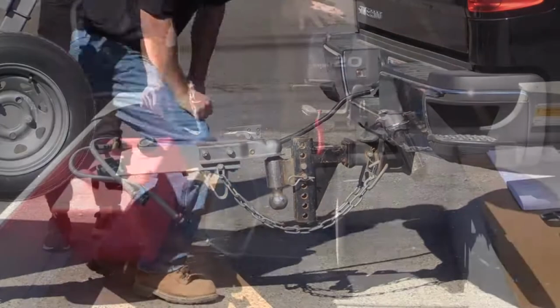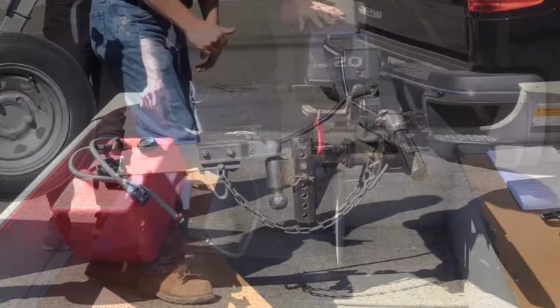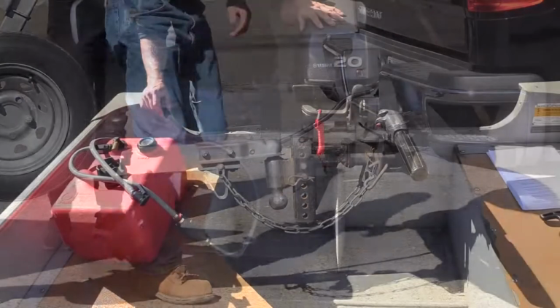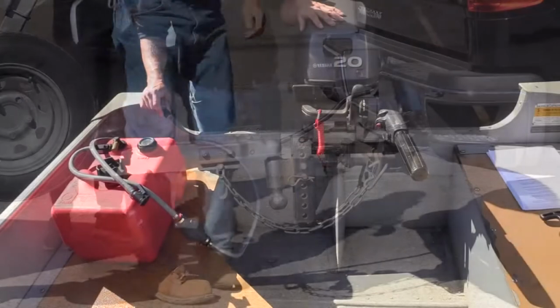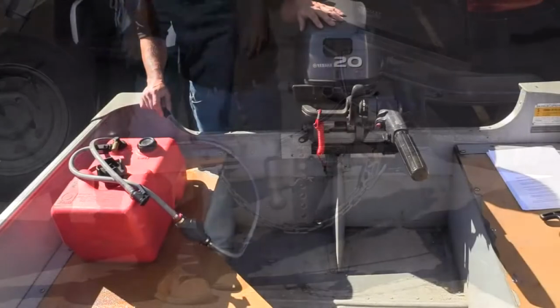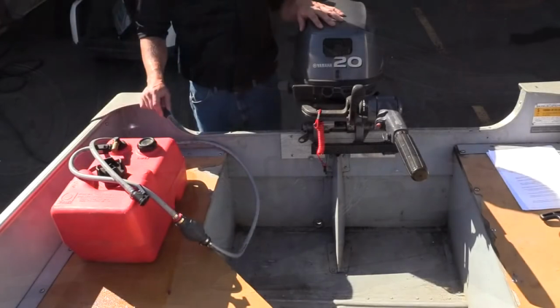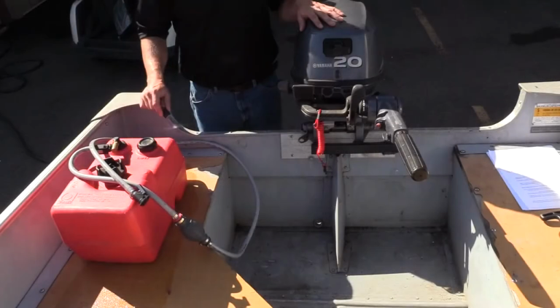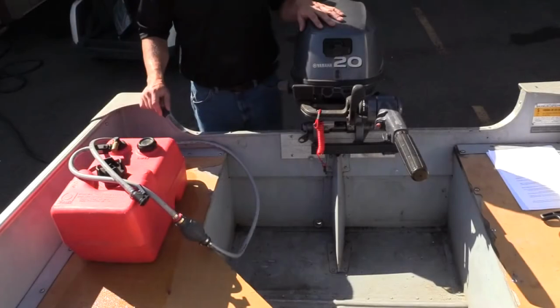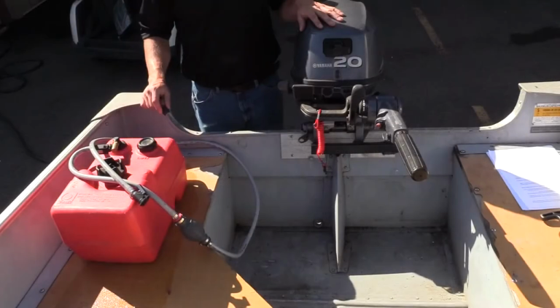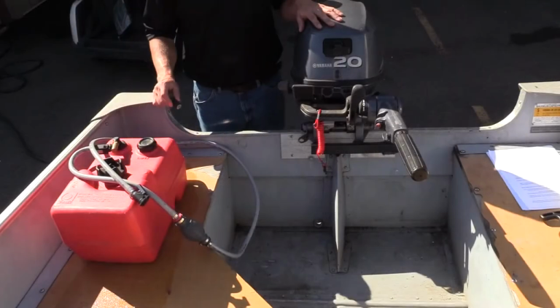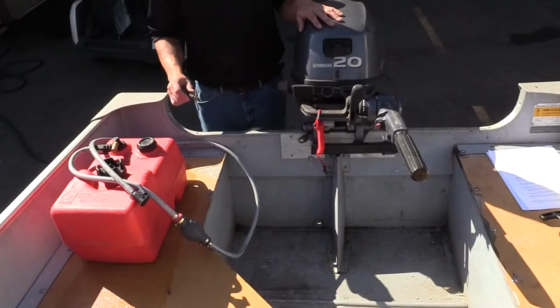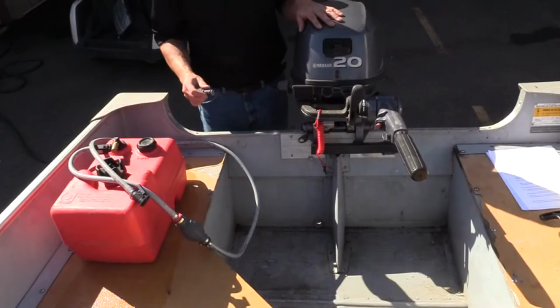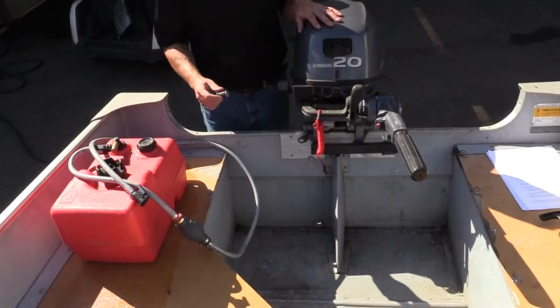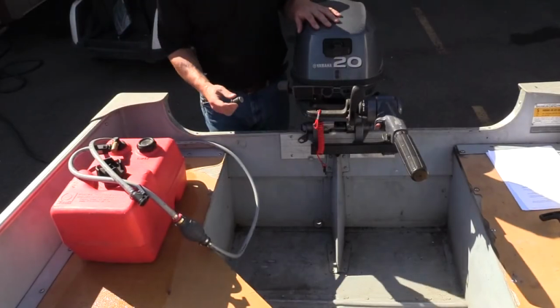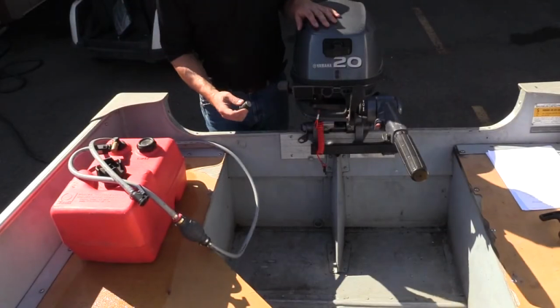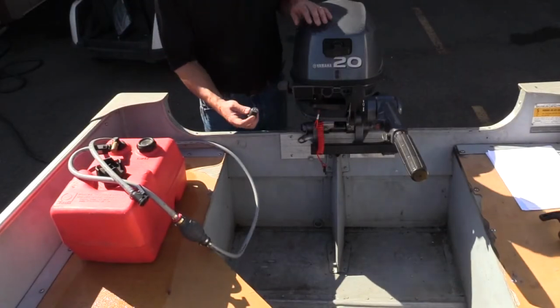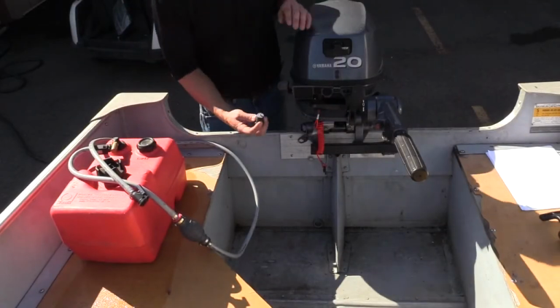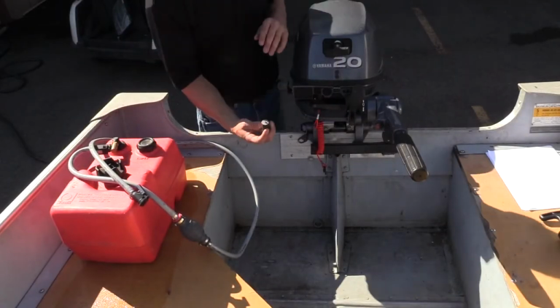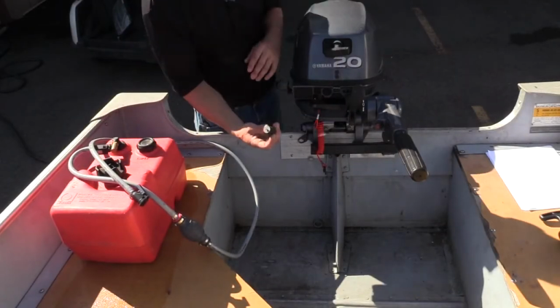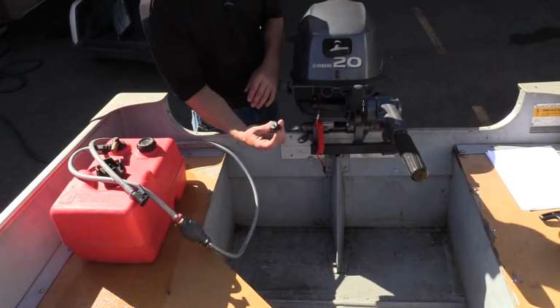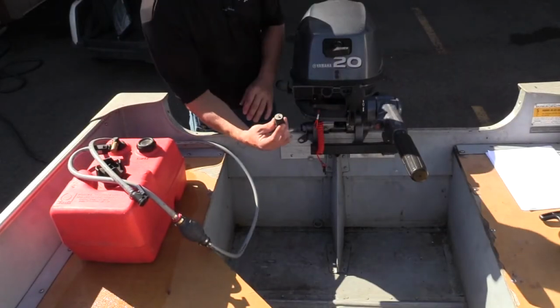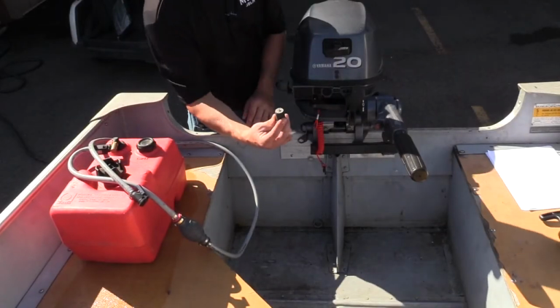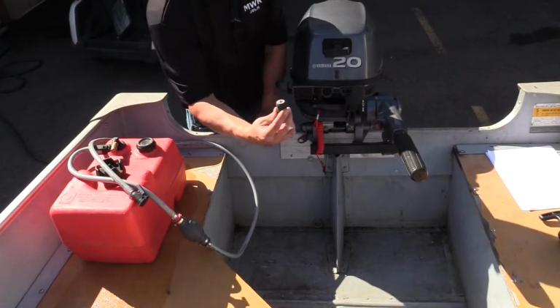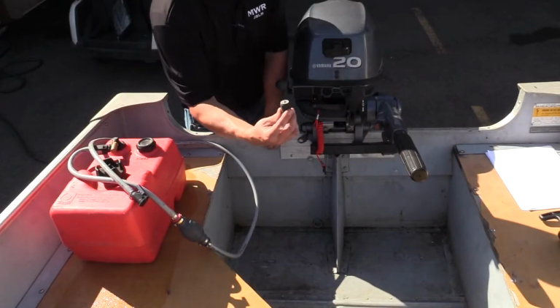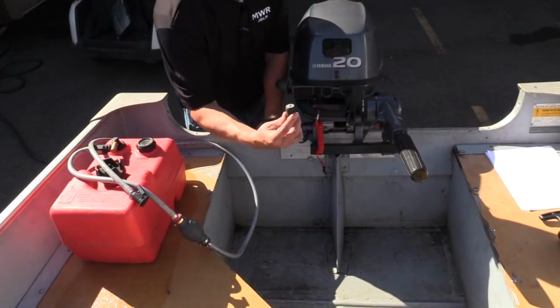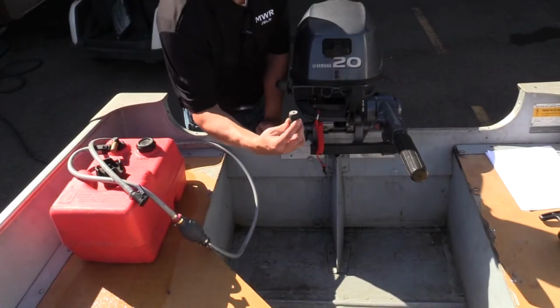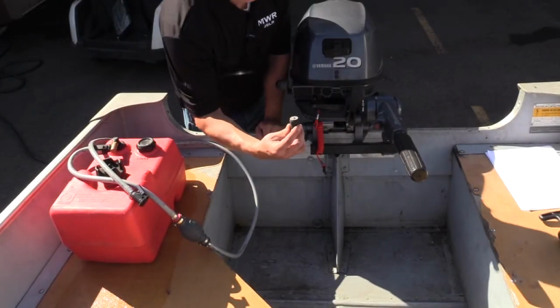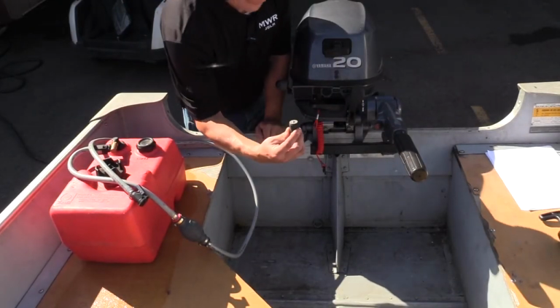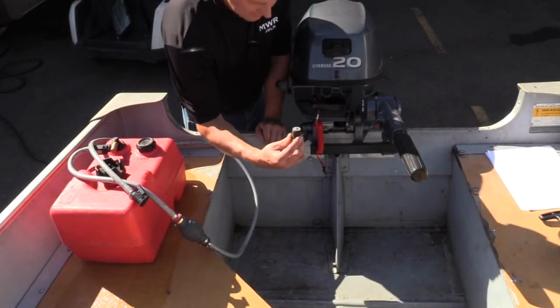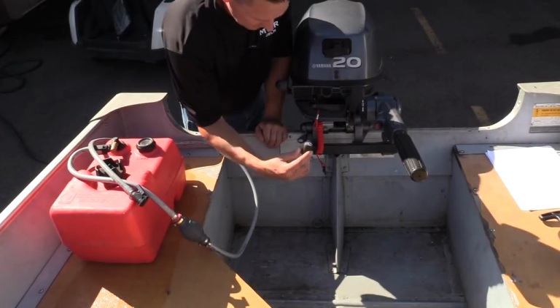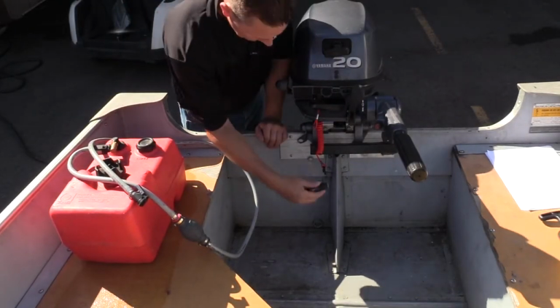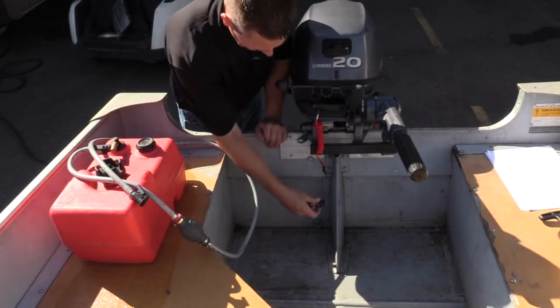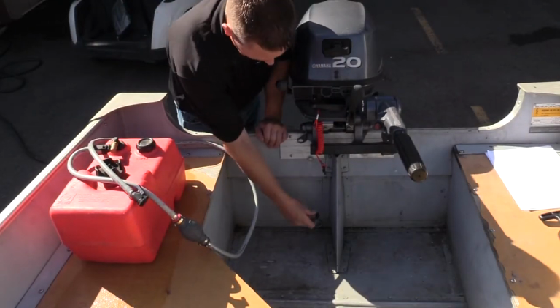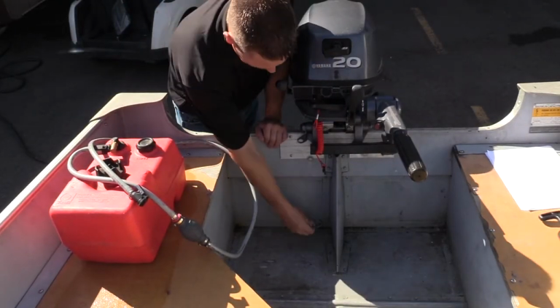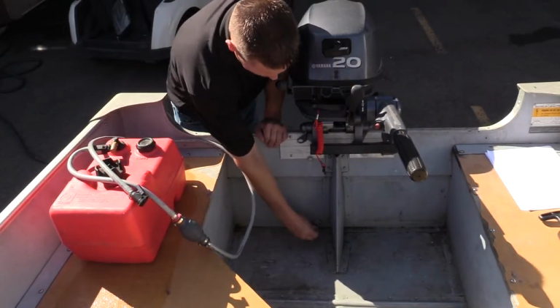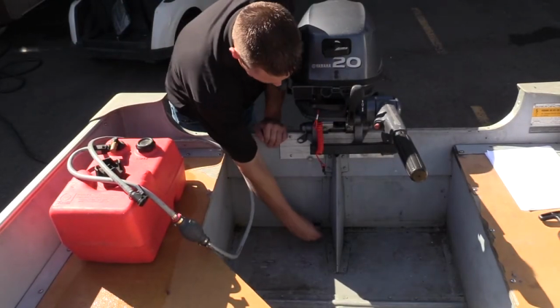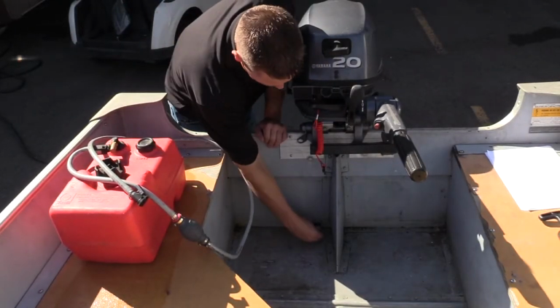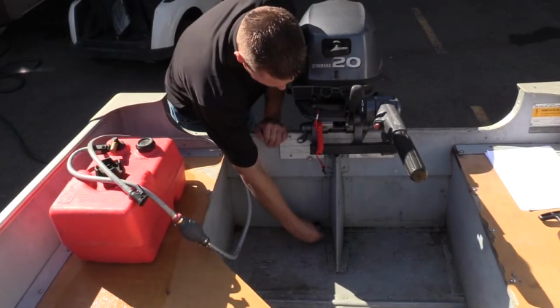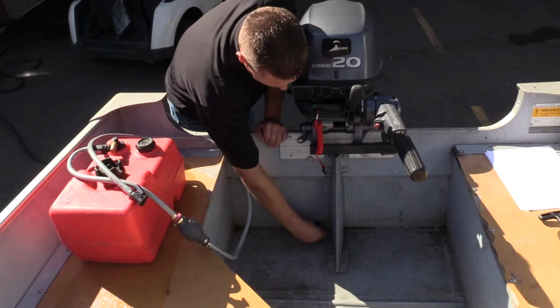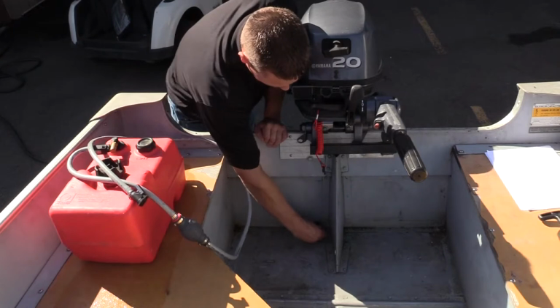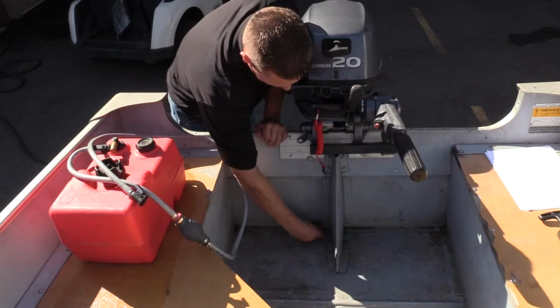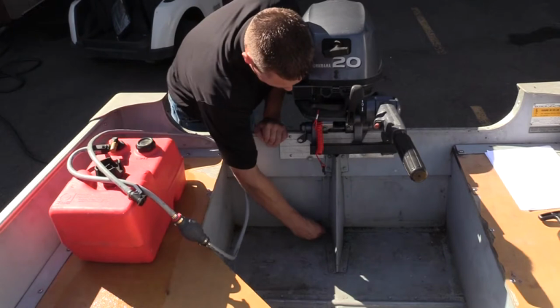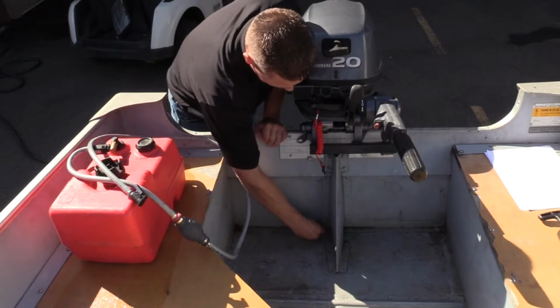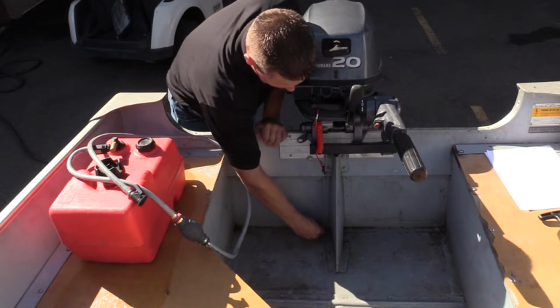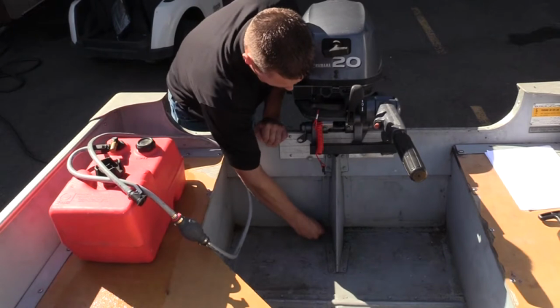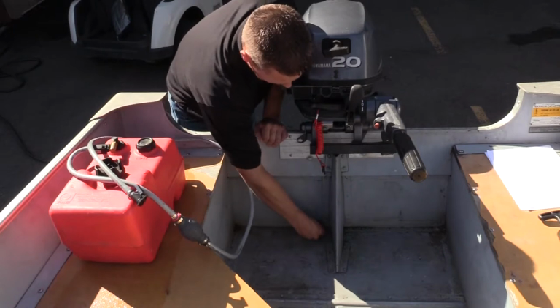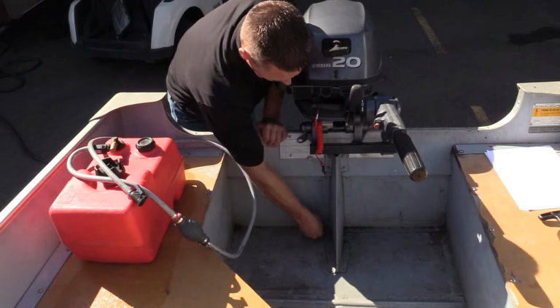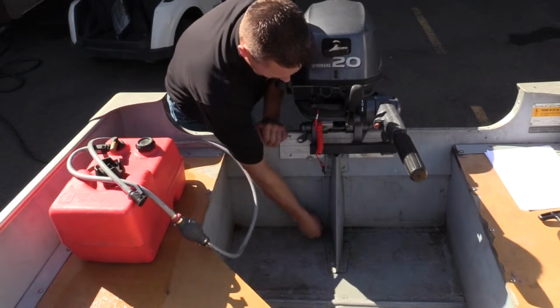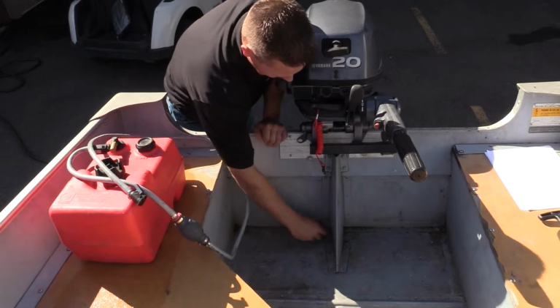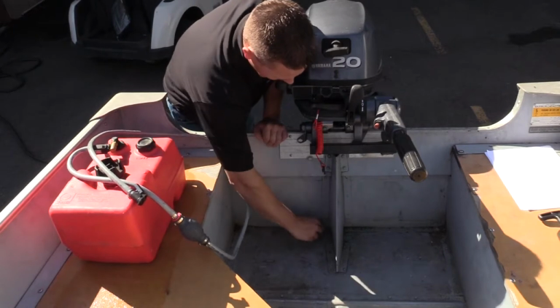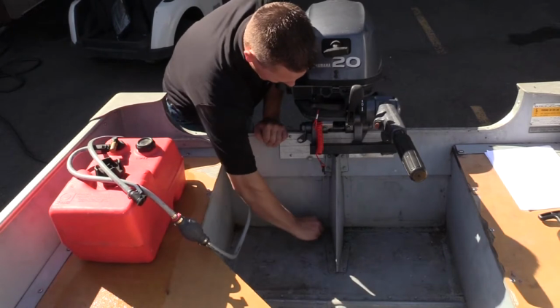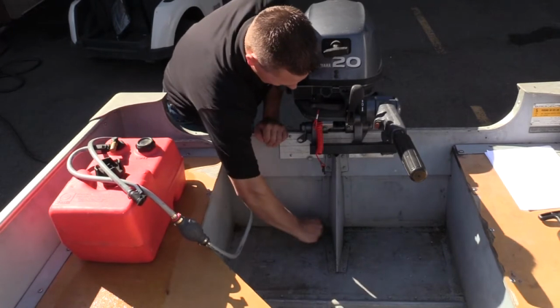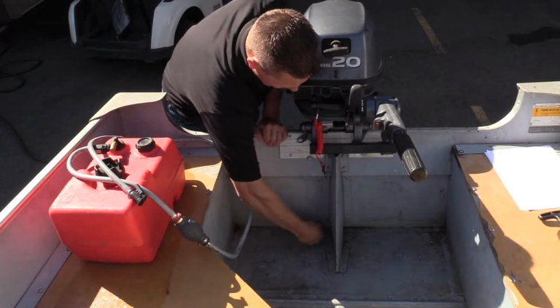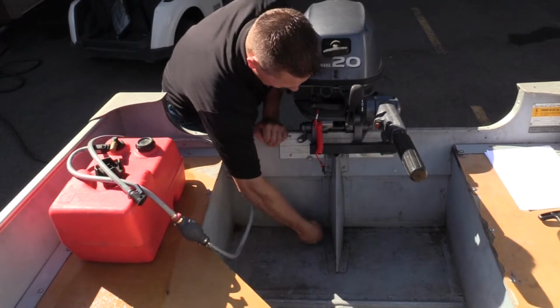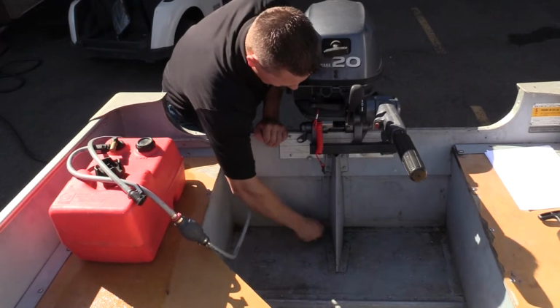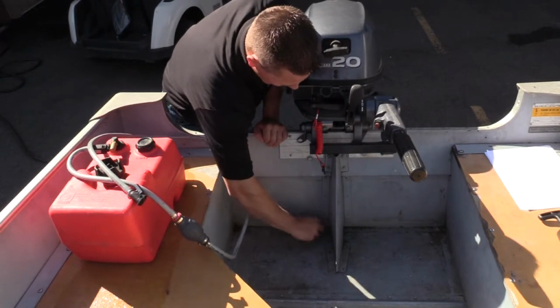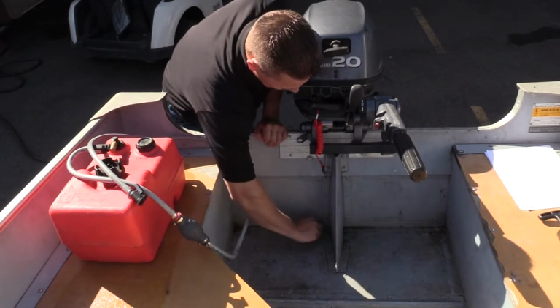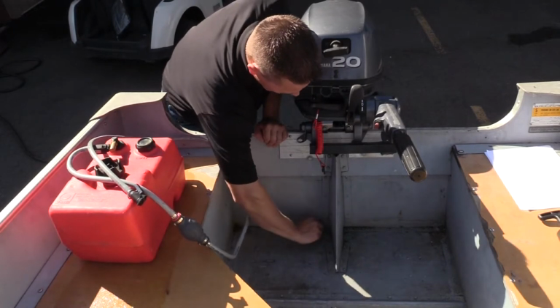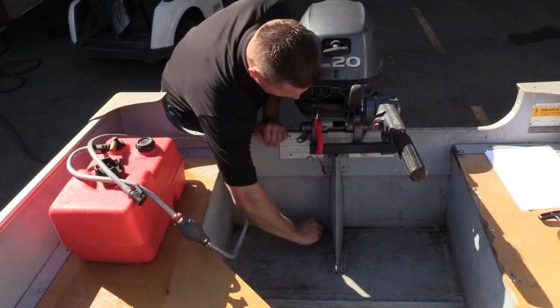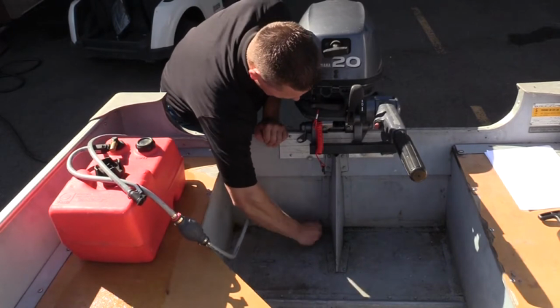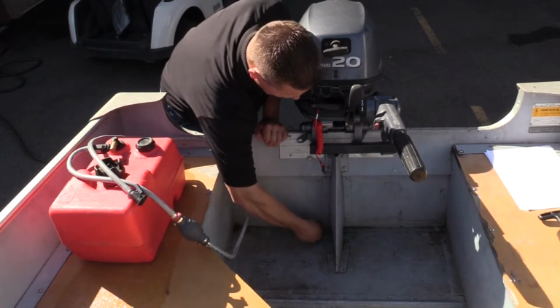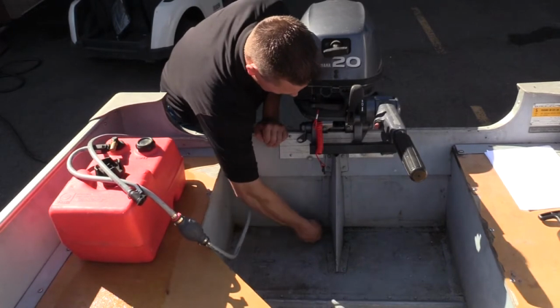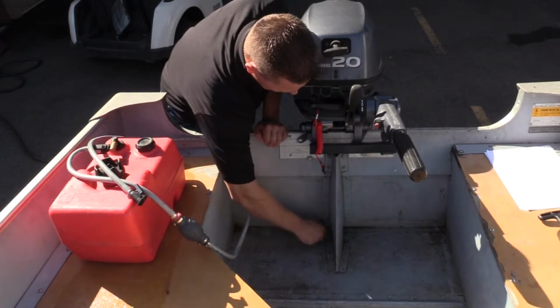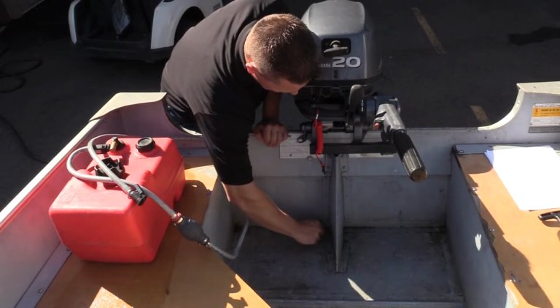2. Plugs: You'll want to make sure that the drain plug is in before launching.